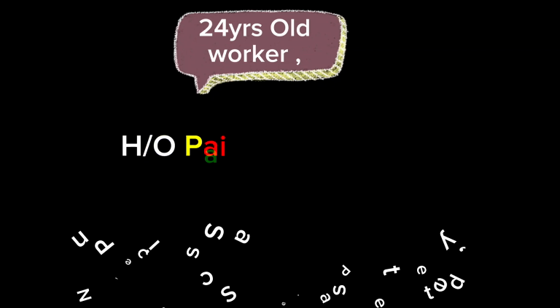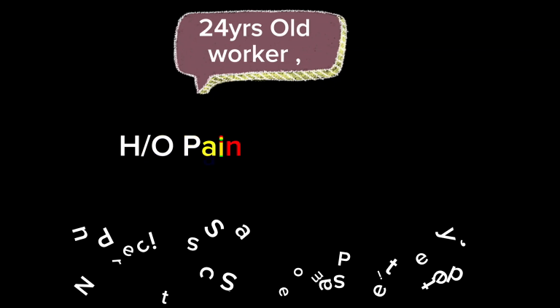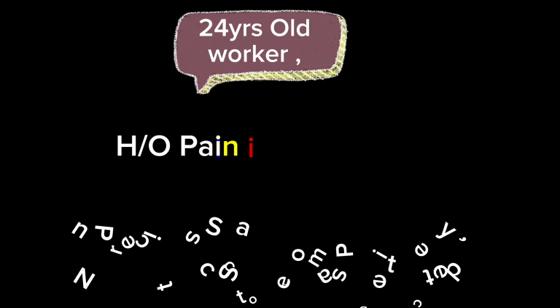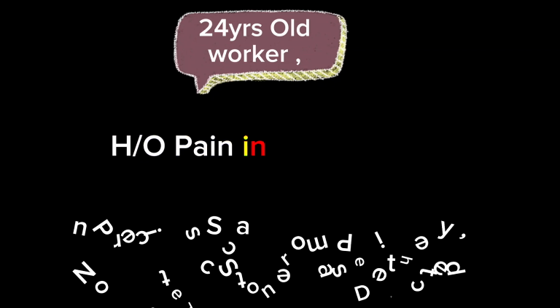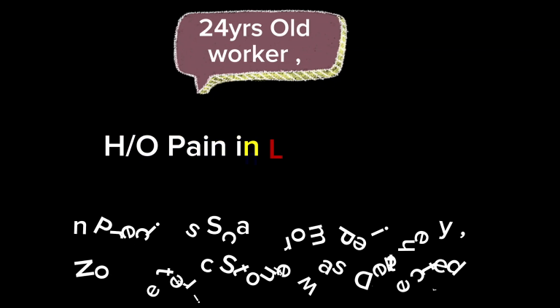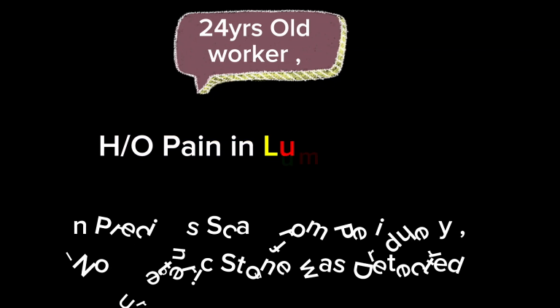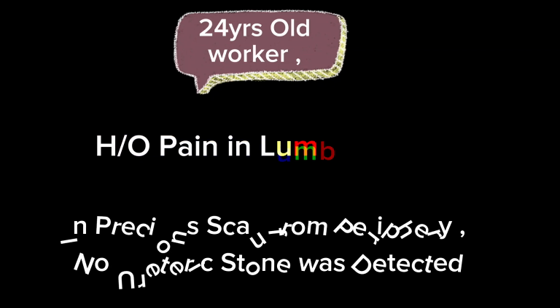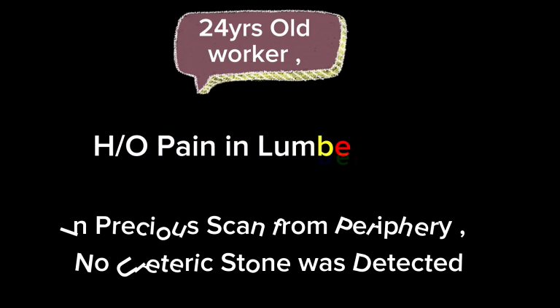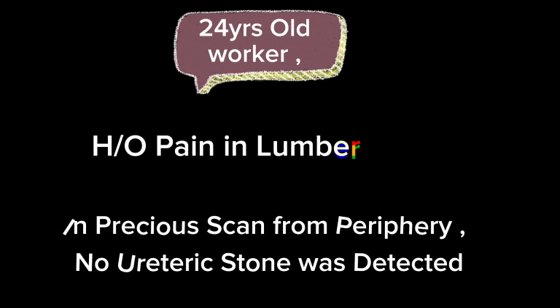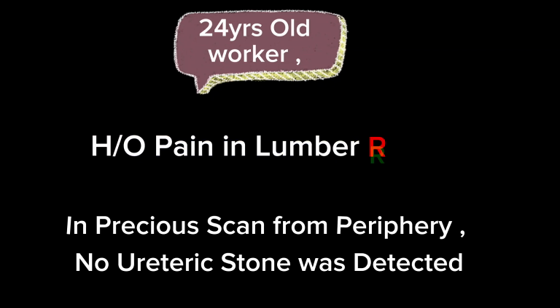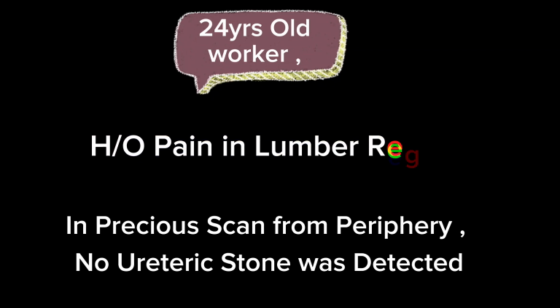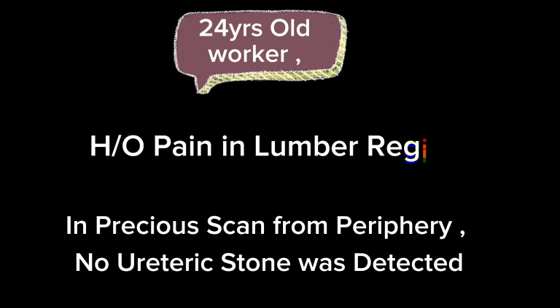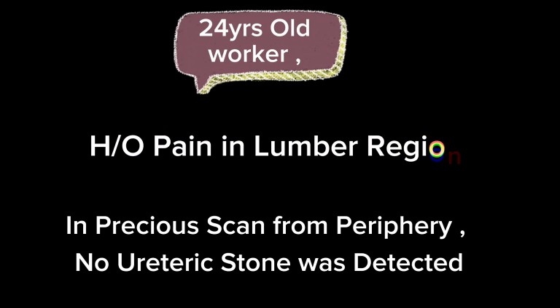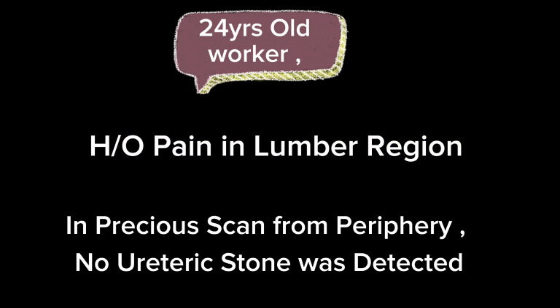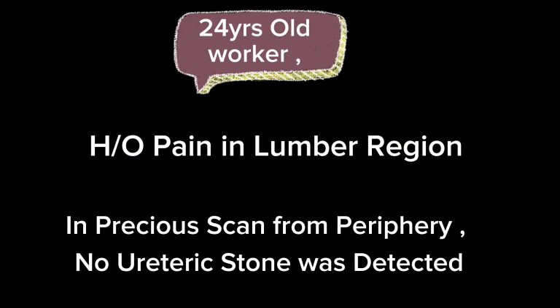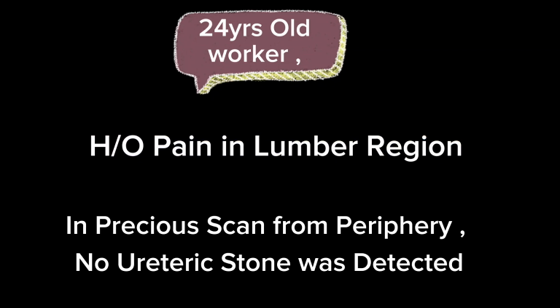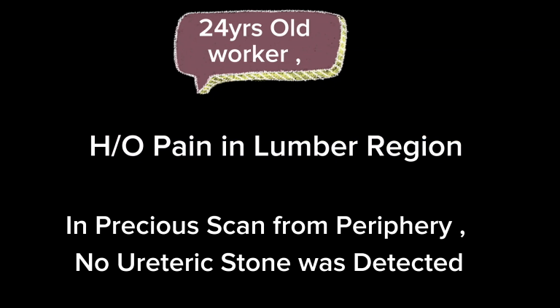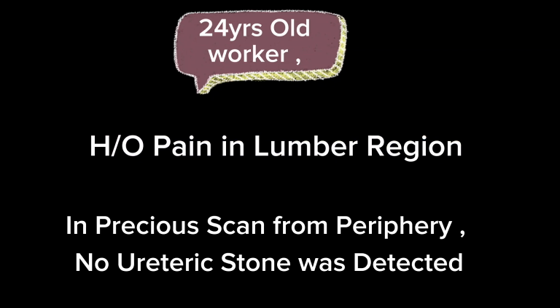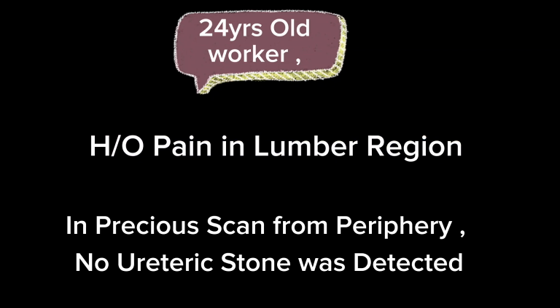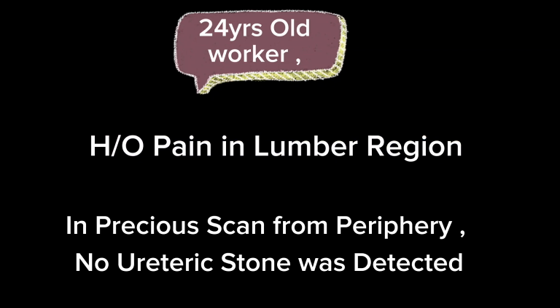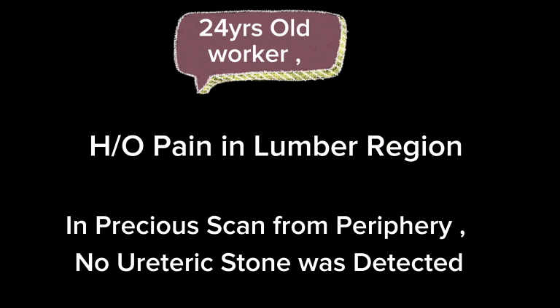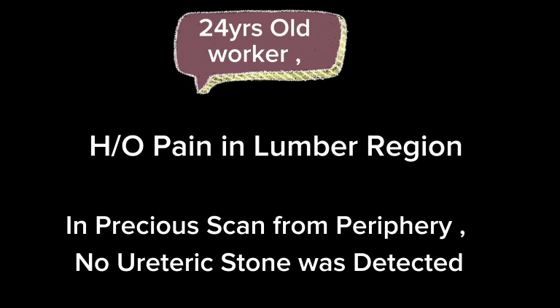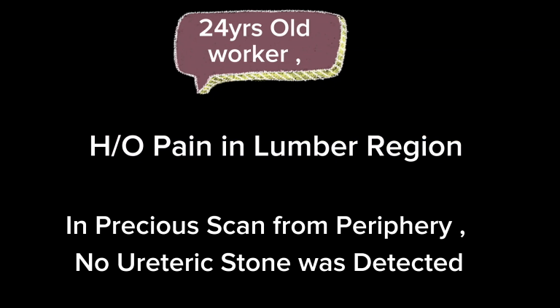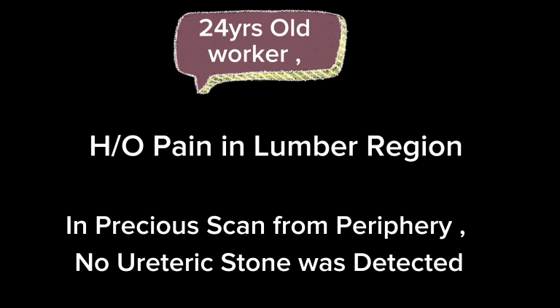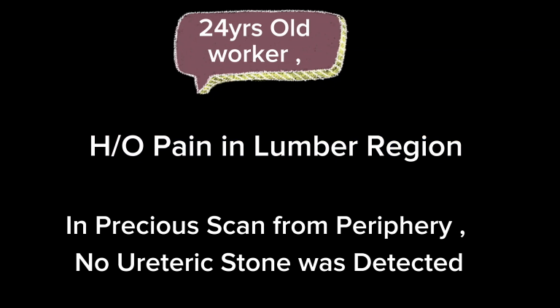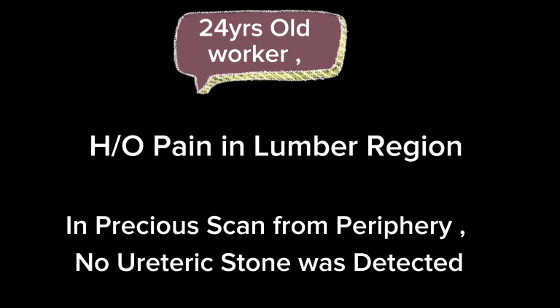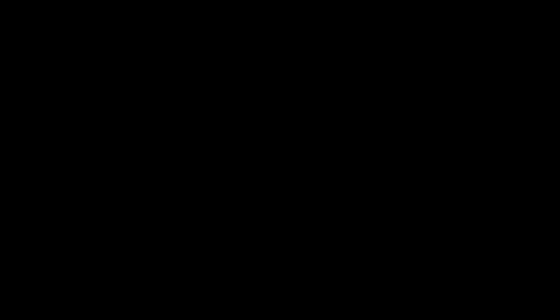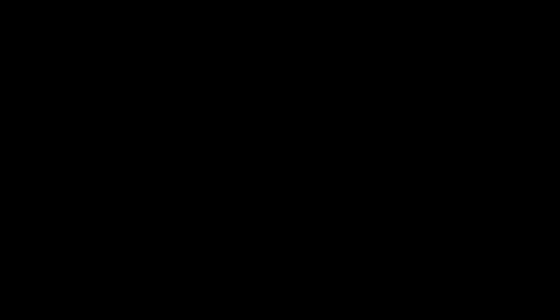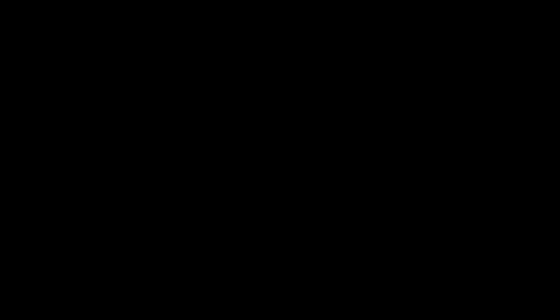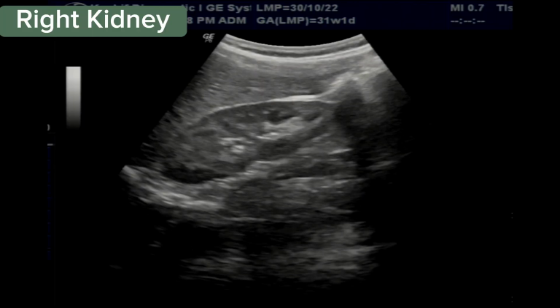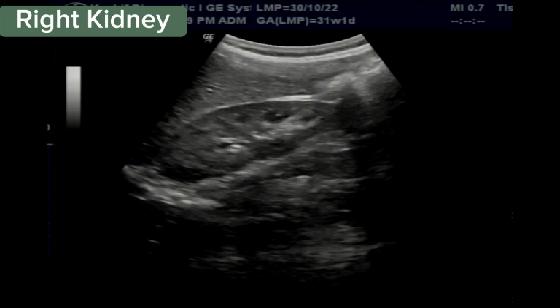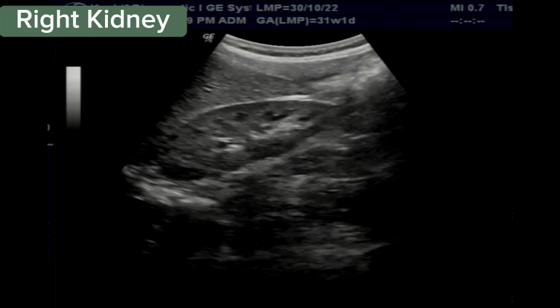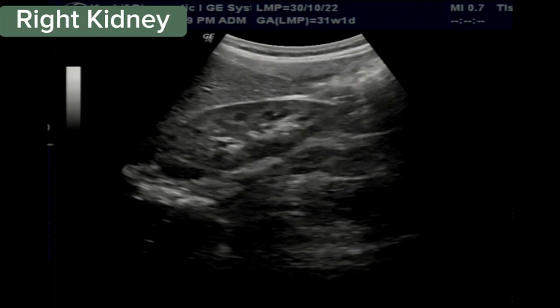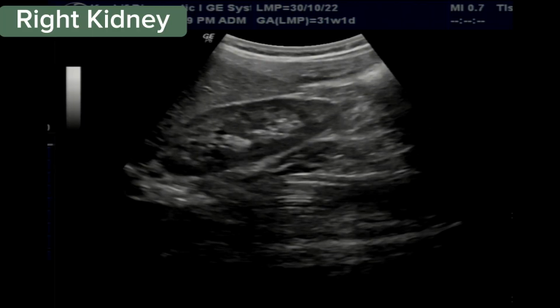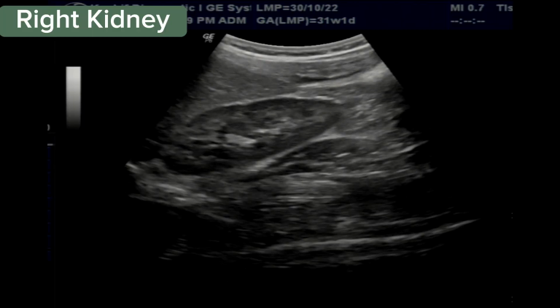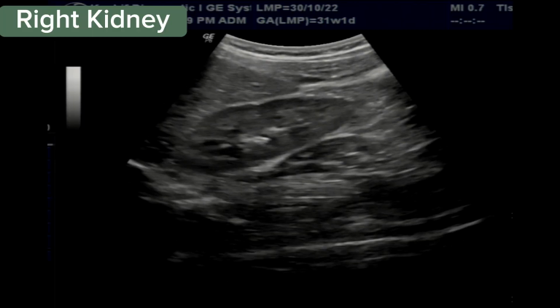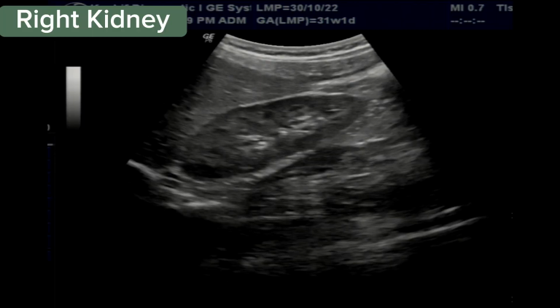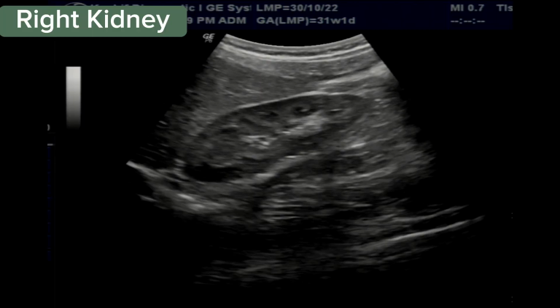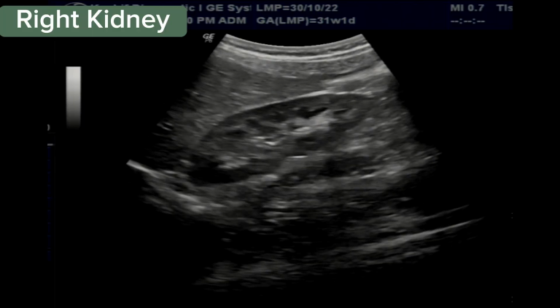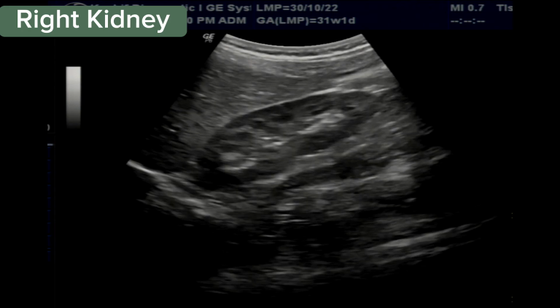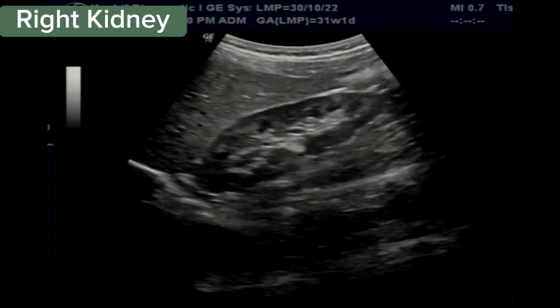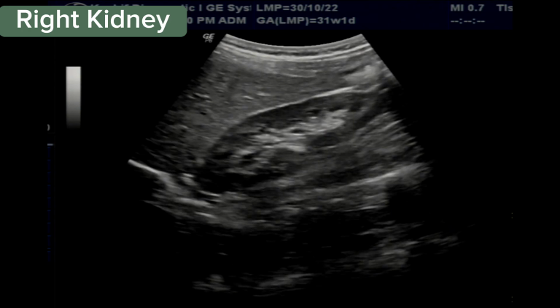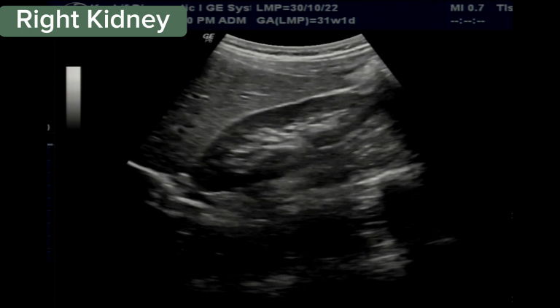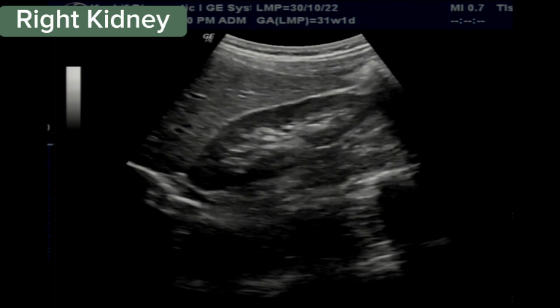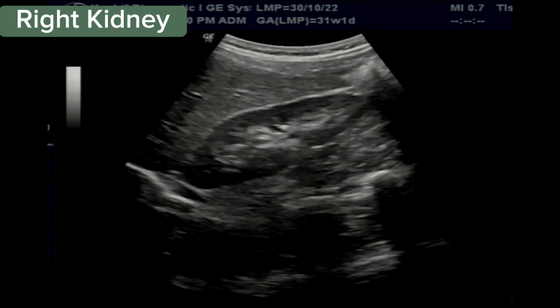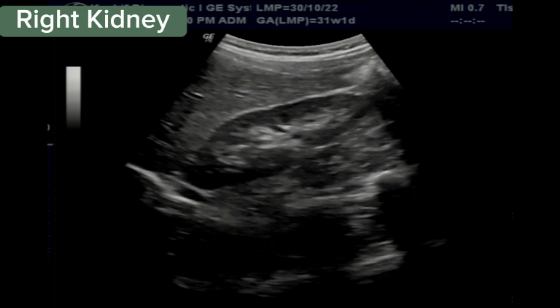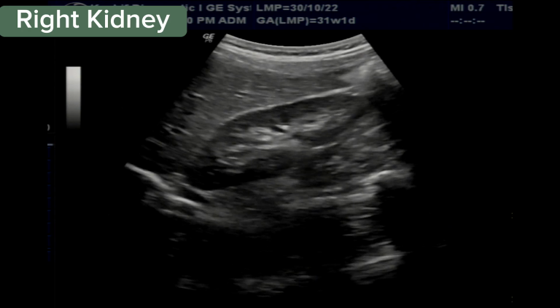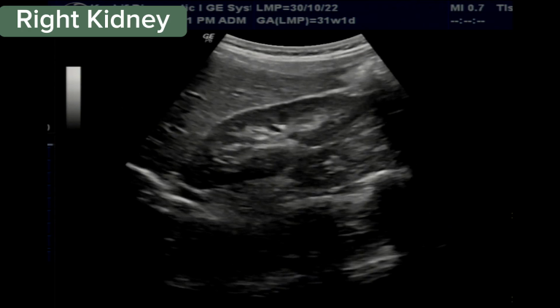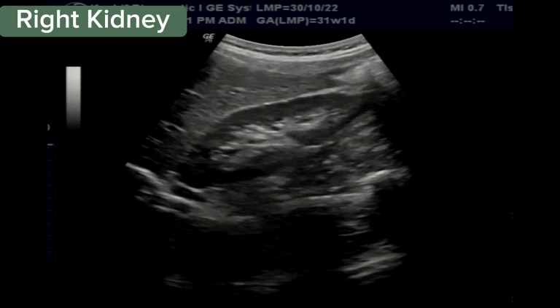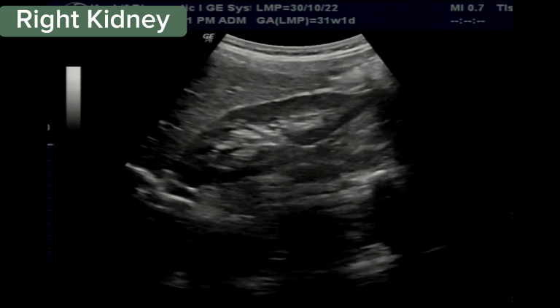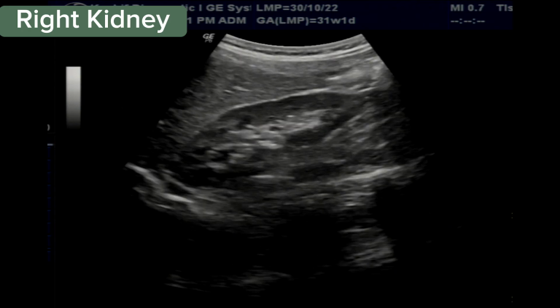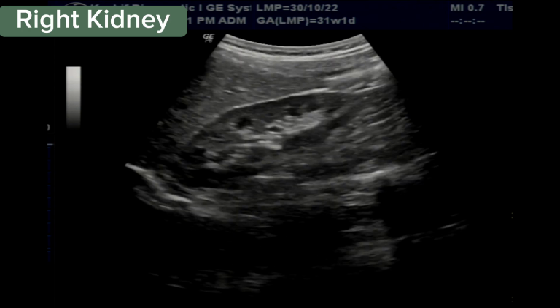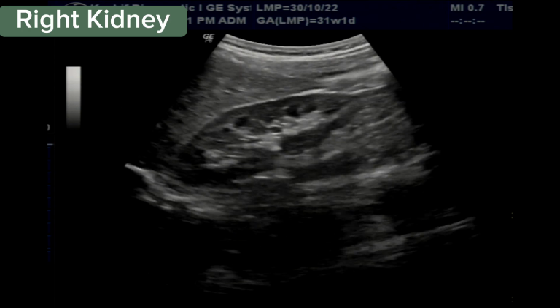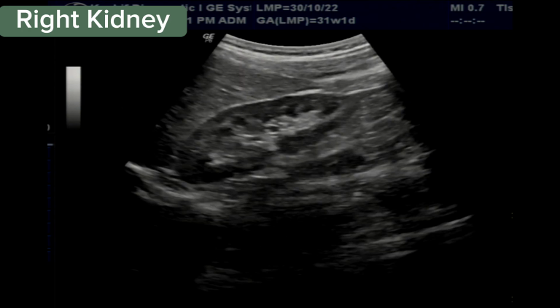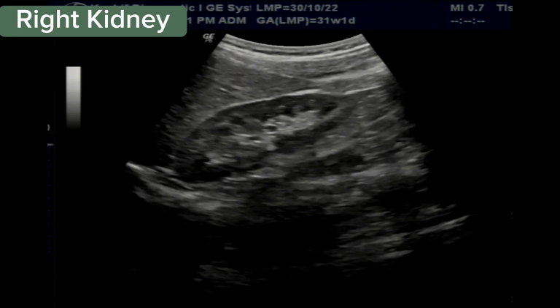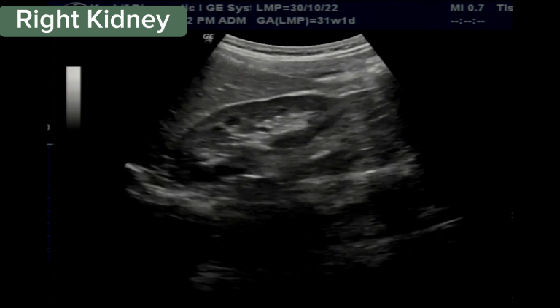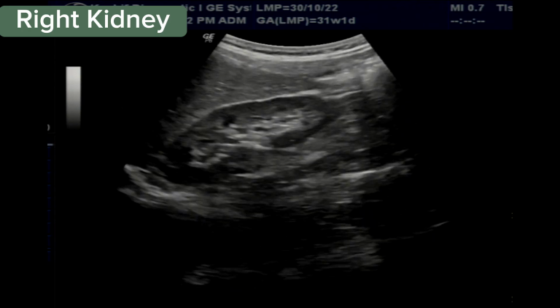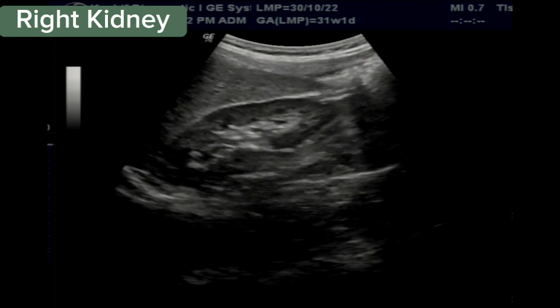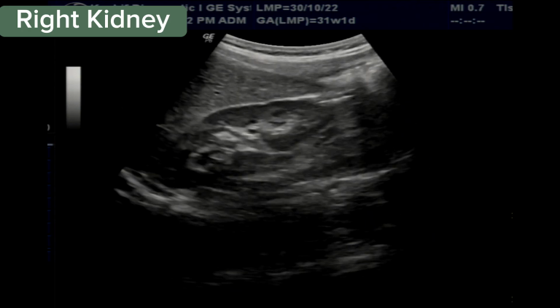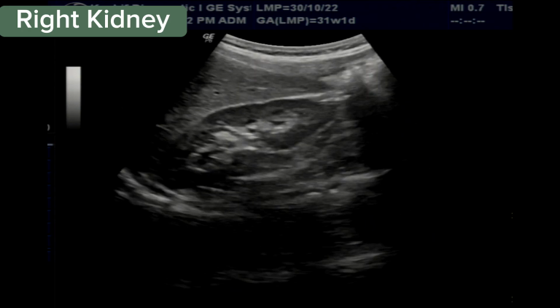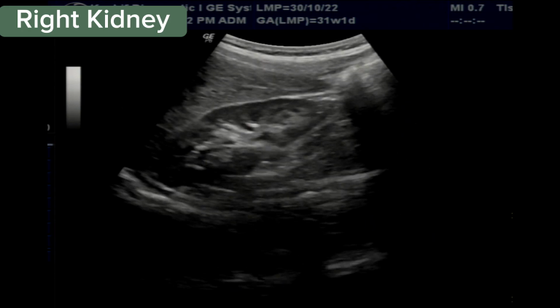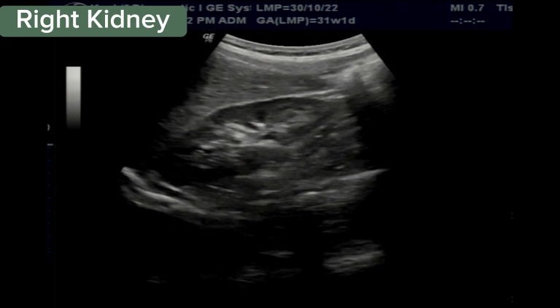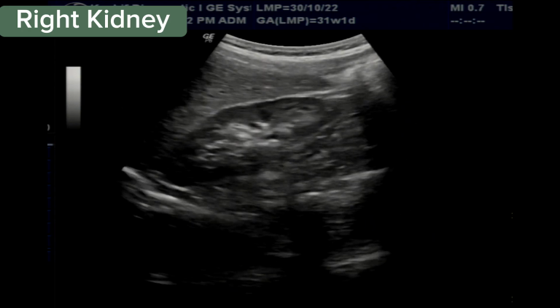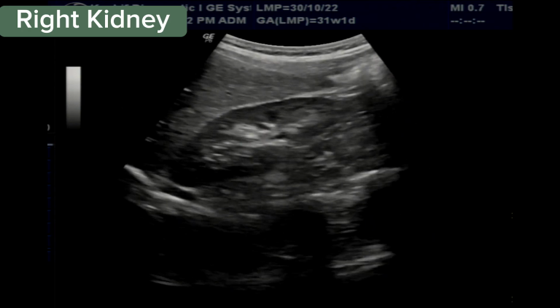This is a young man, 24 years old. He is a worker and laborer. He has pain in the right lumbar region.